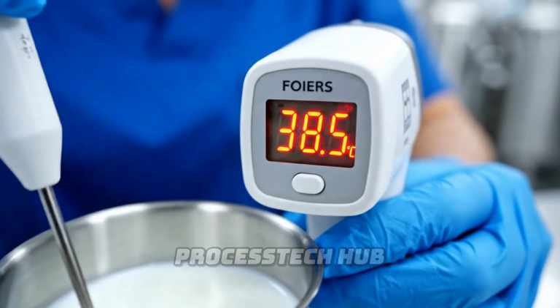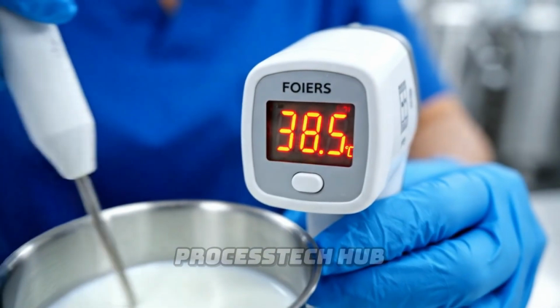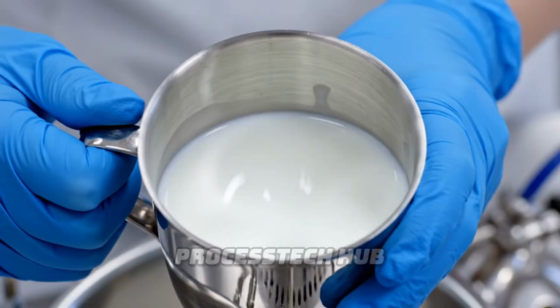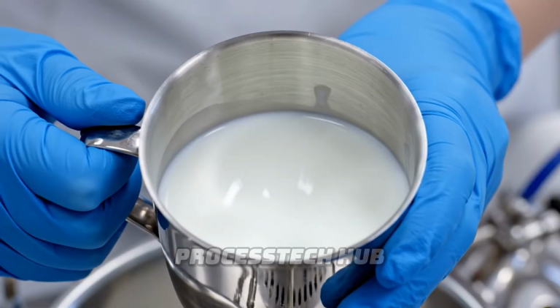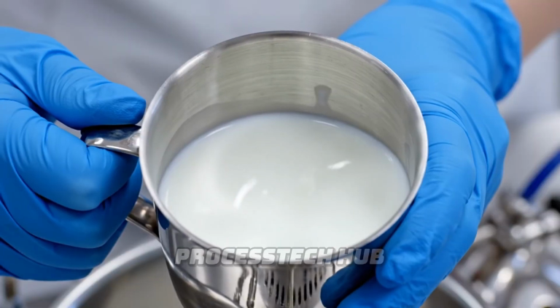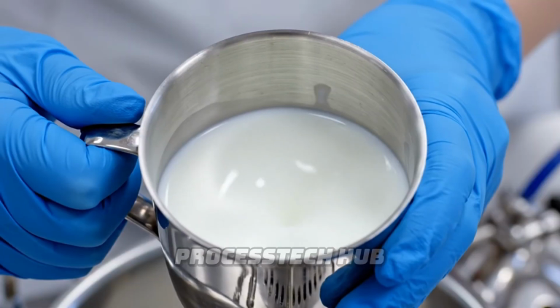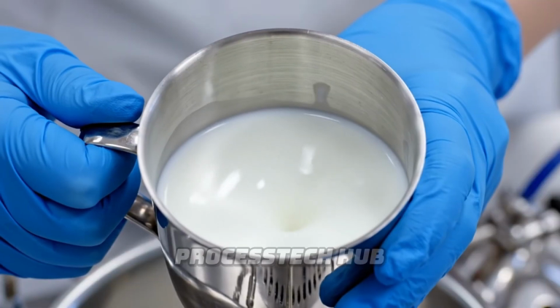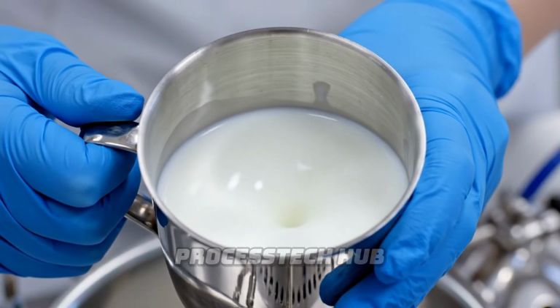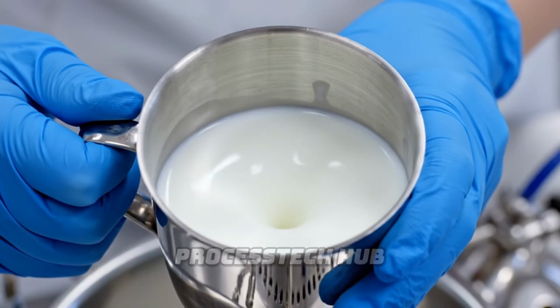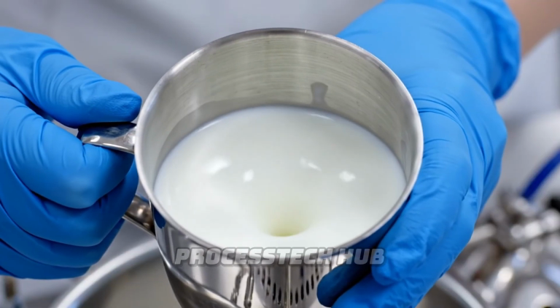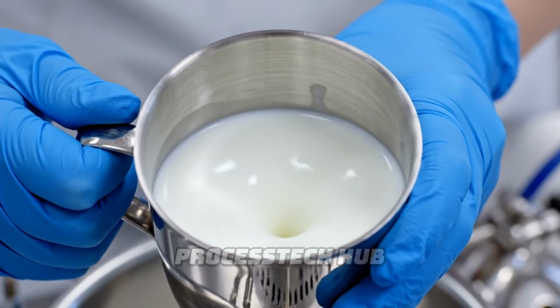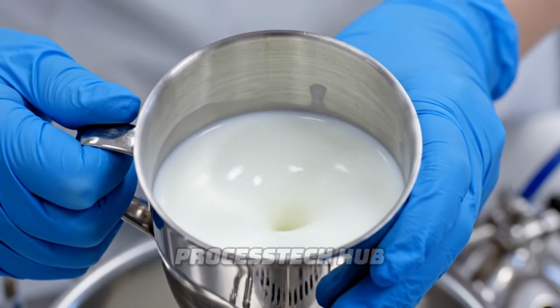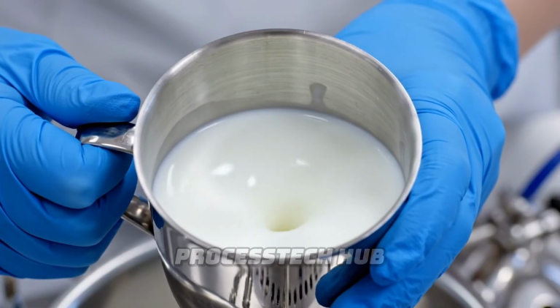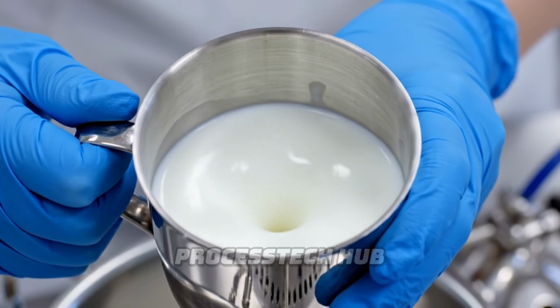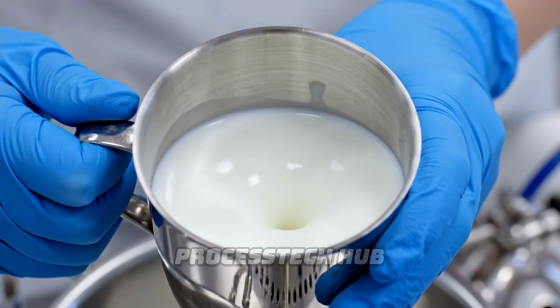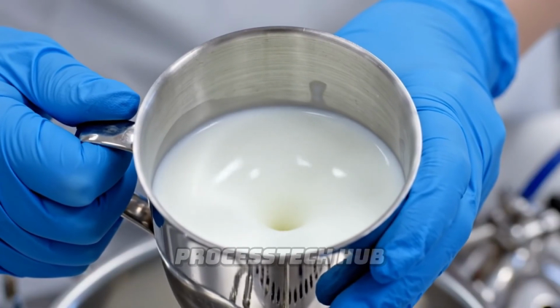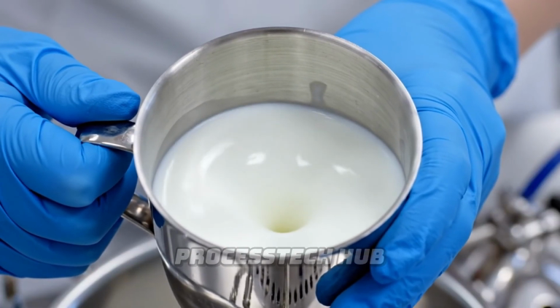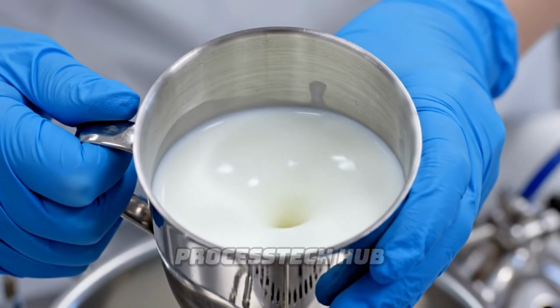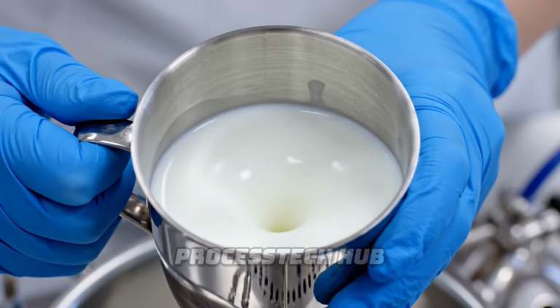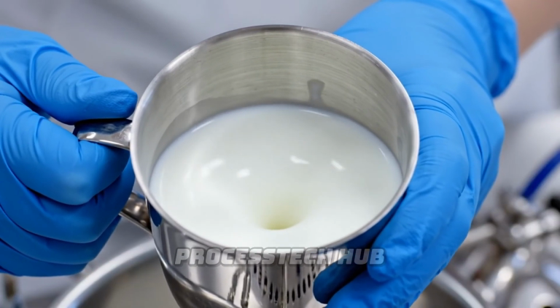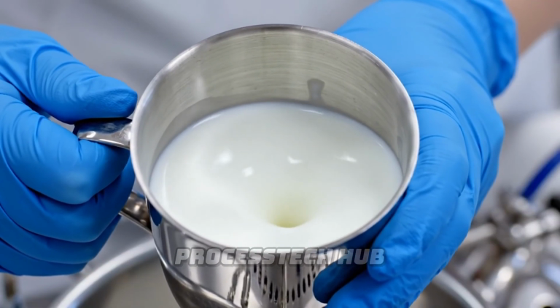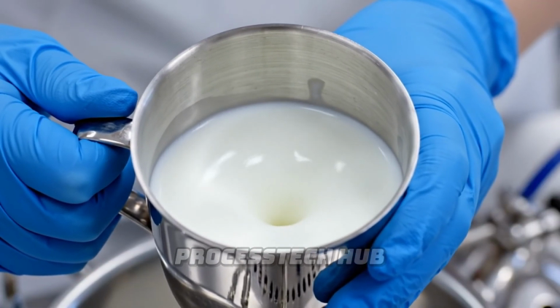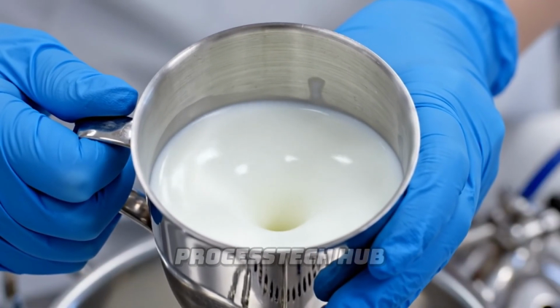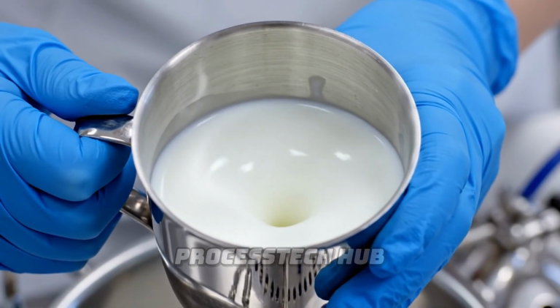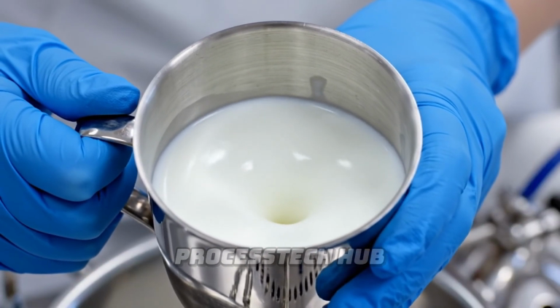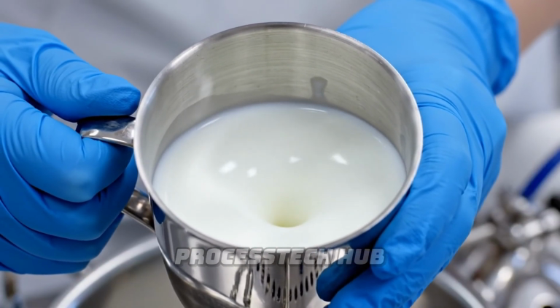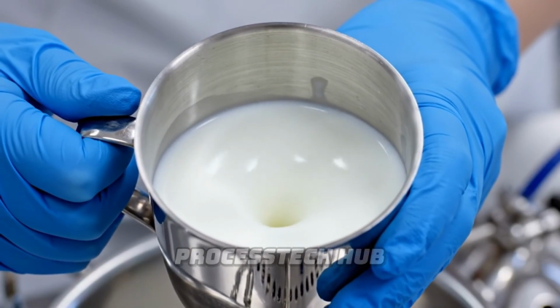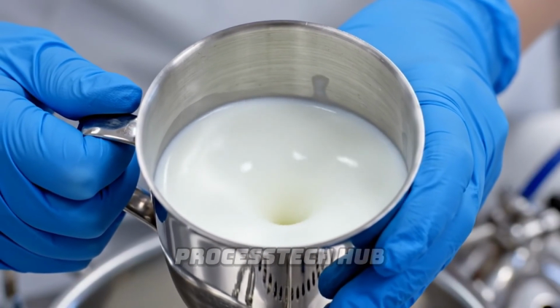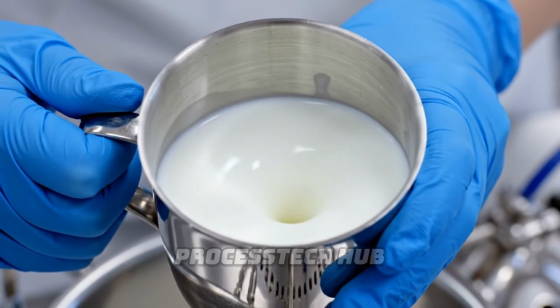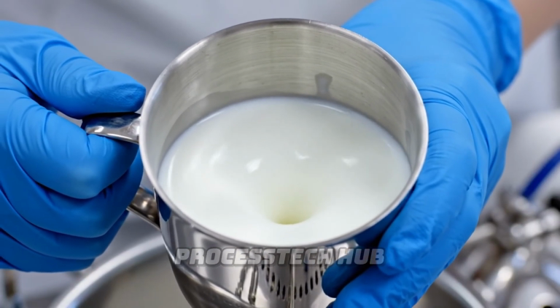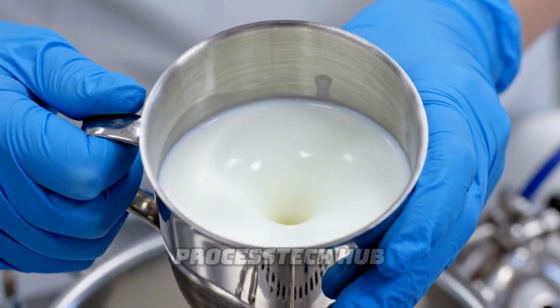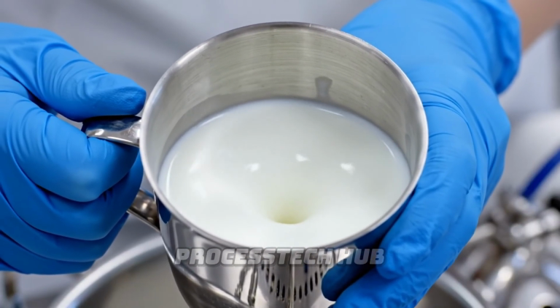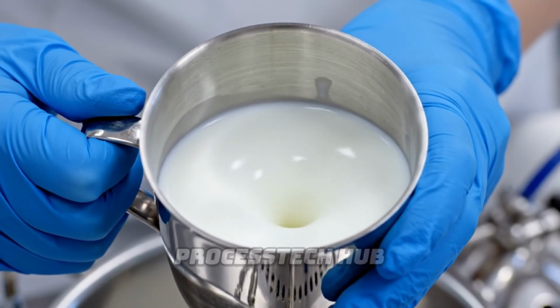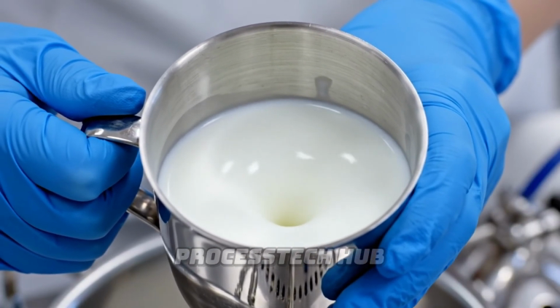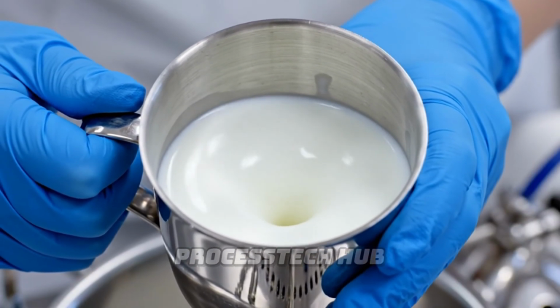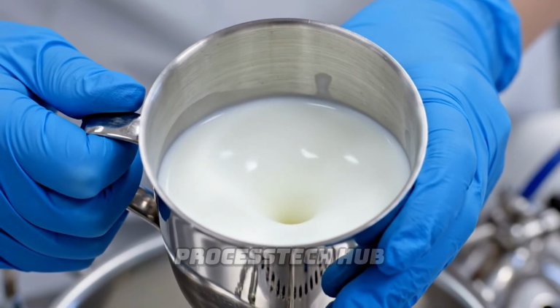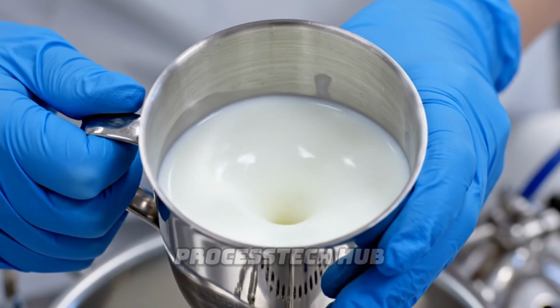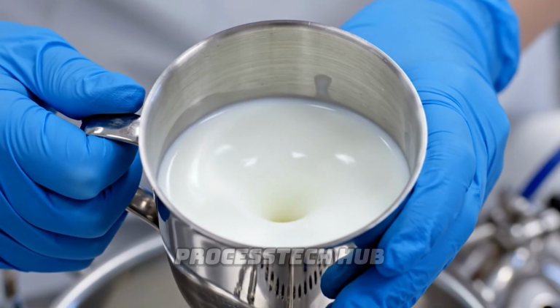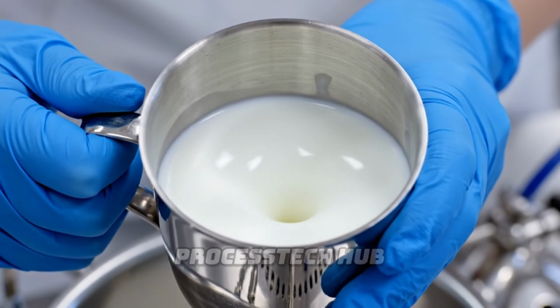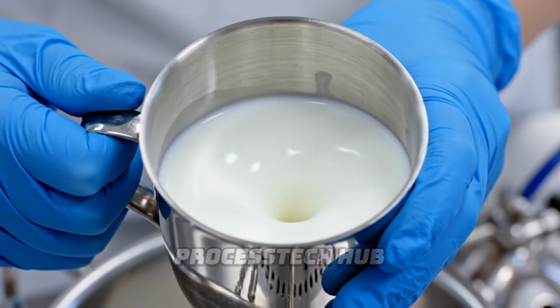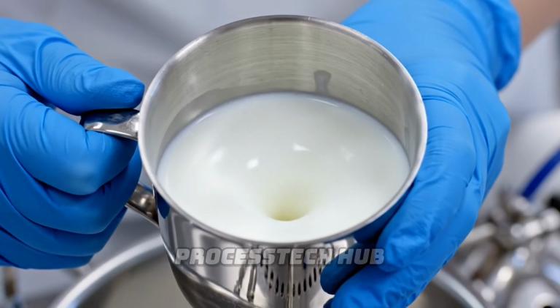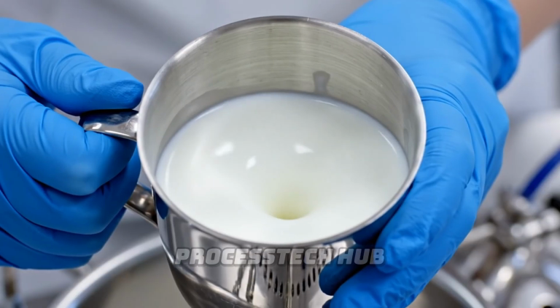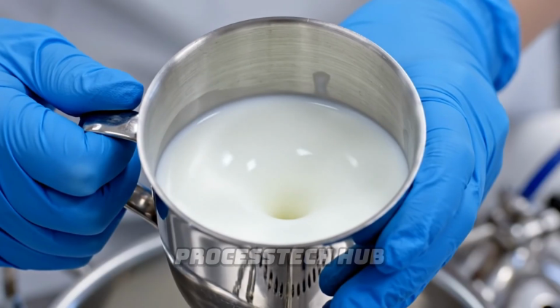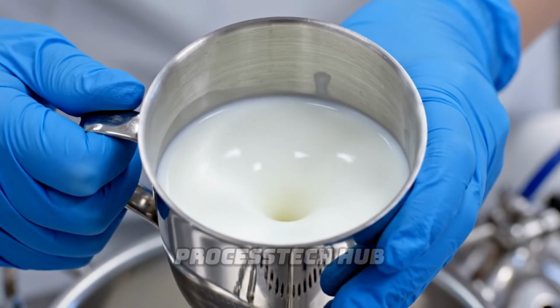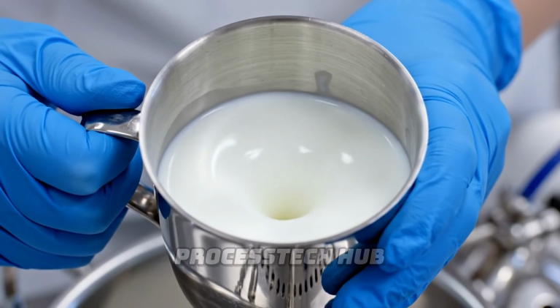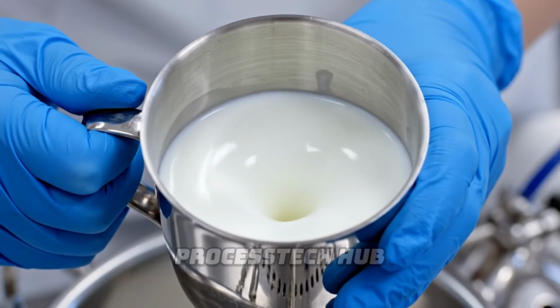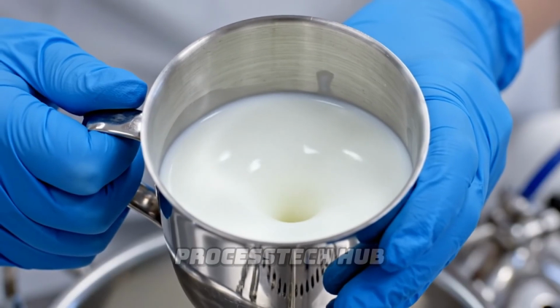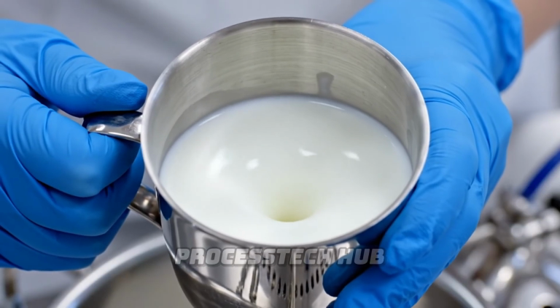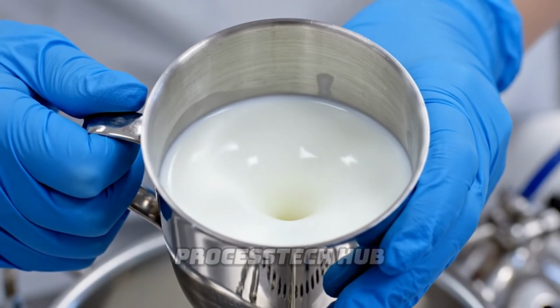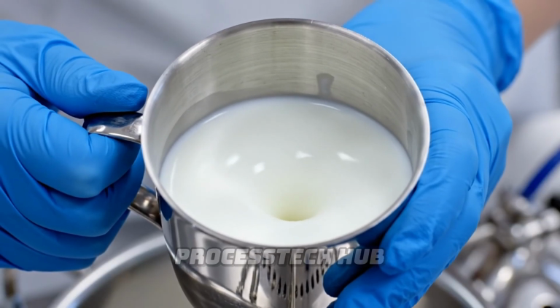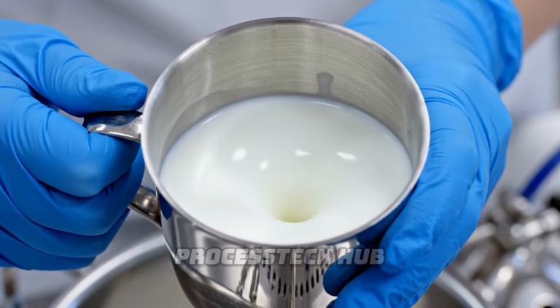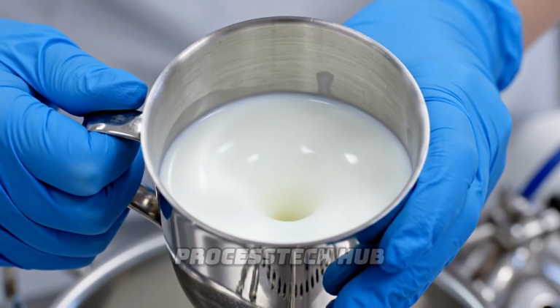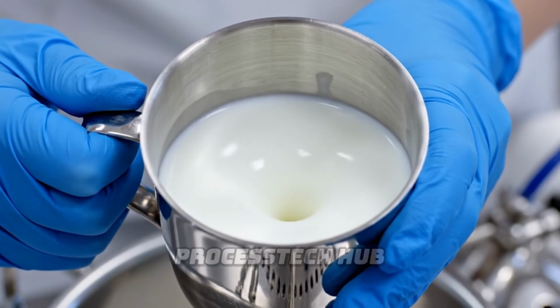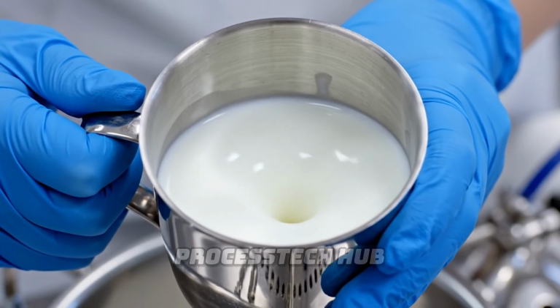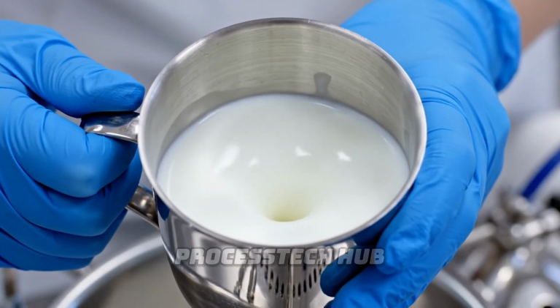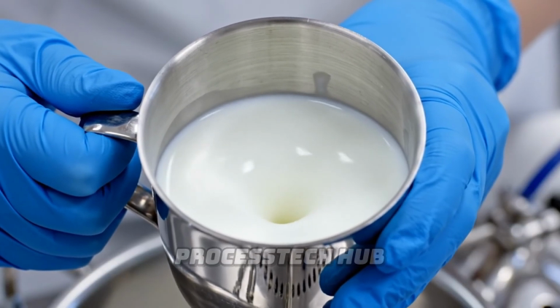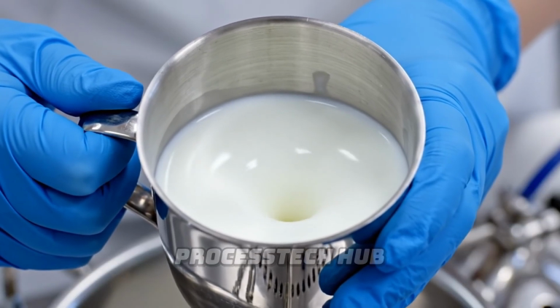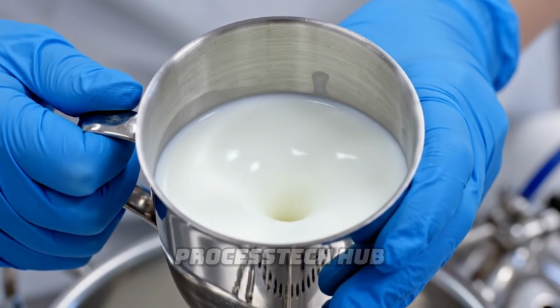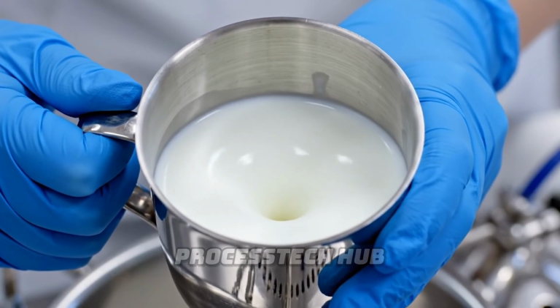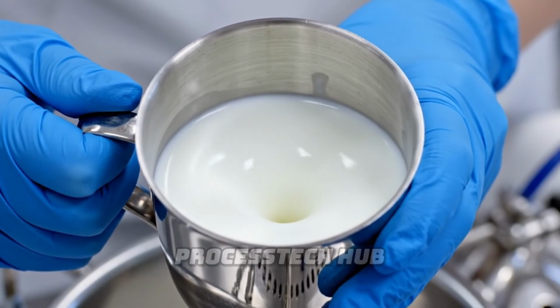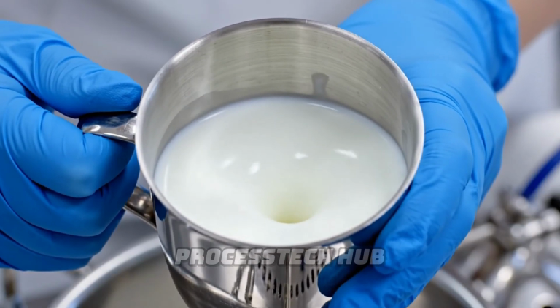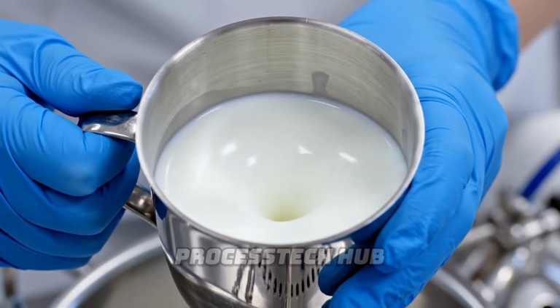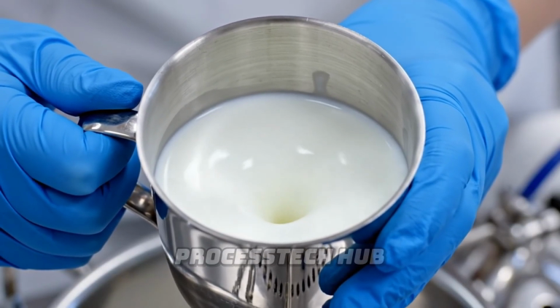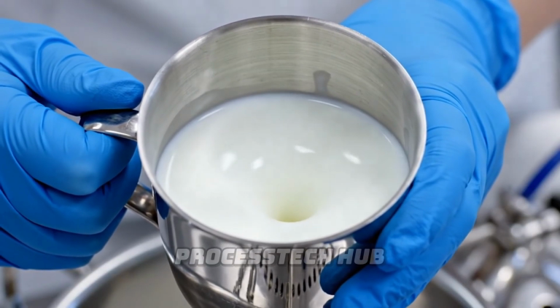We carefully swirl each batch to check for consistency and purity, ensuring only the finest milk makes it to the next stage.